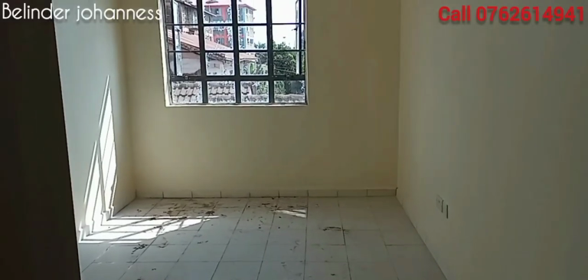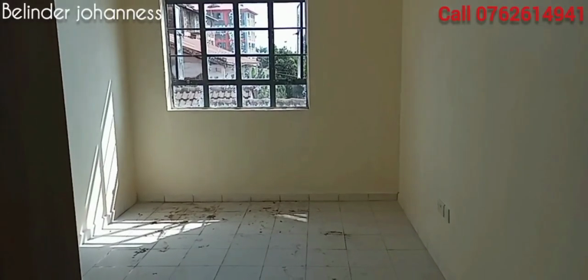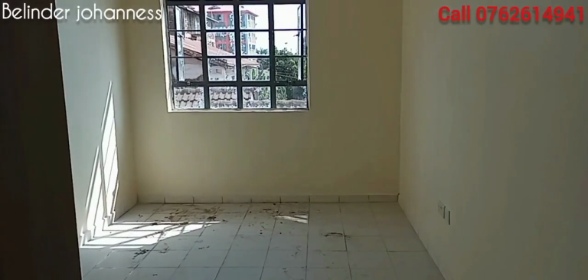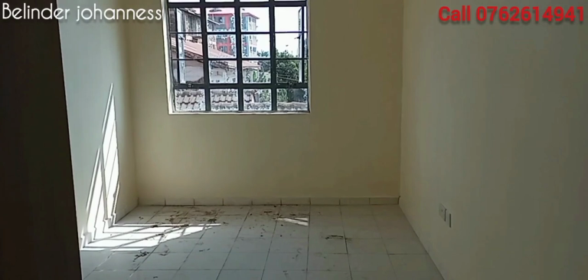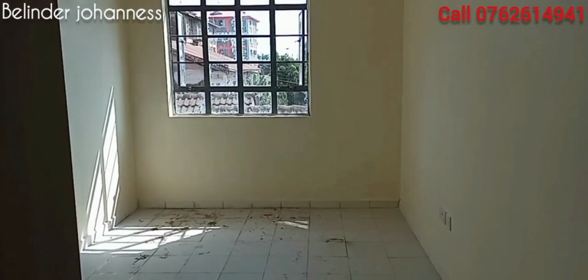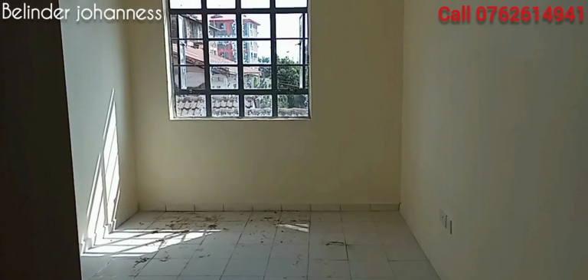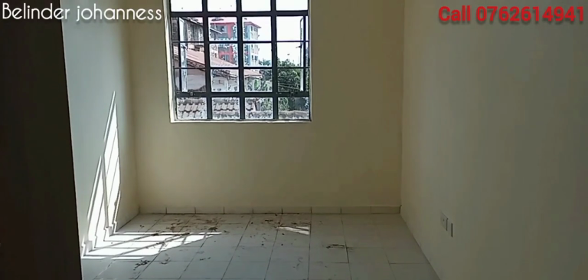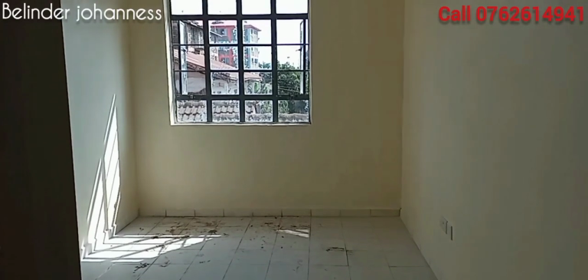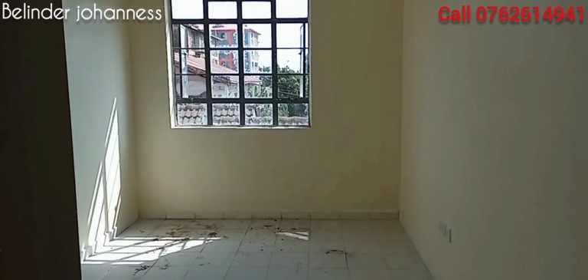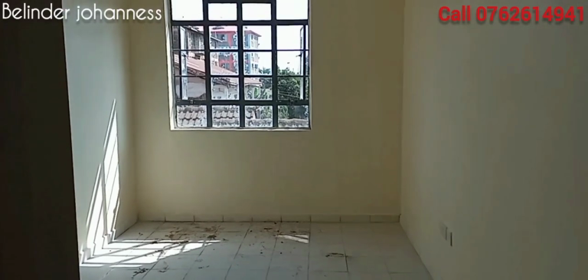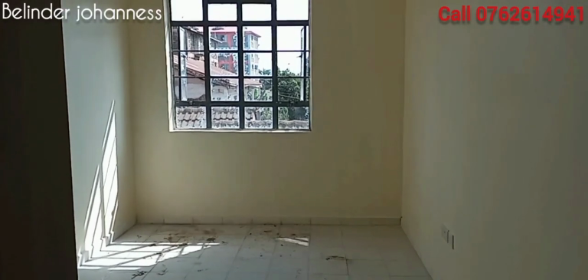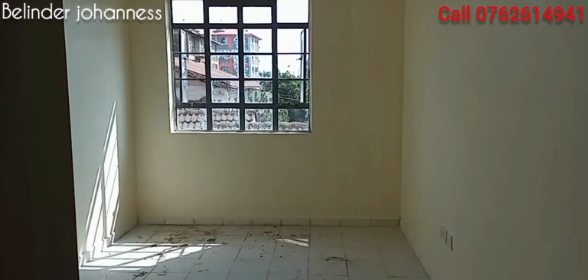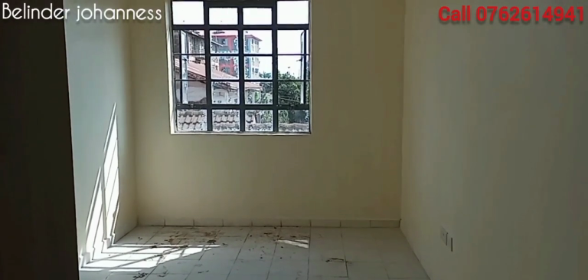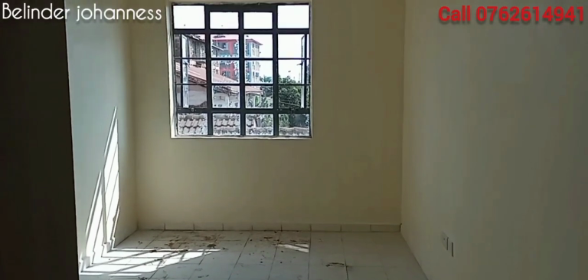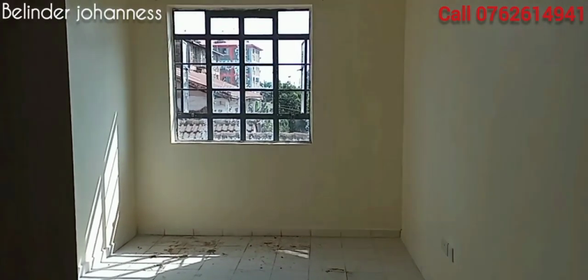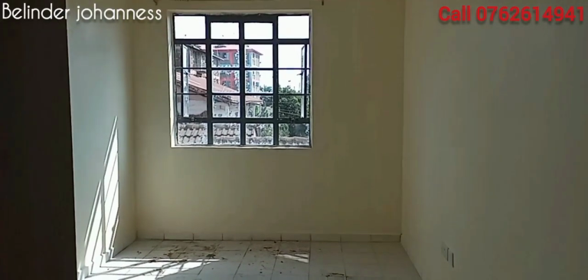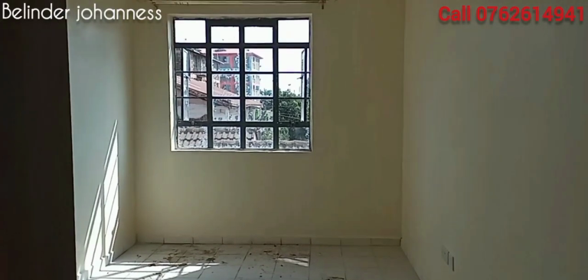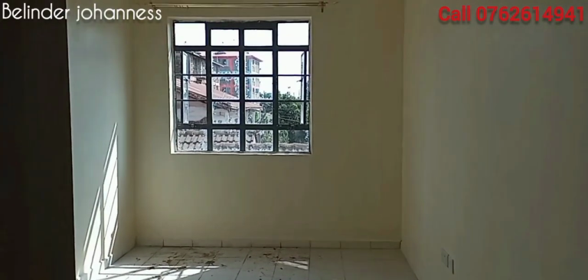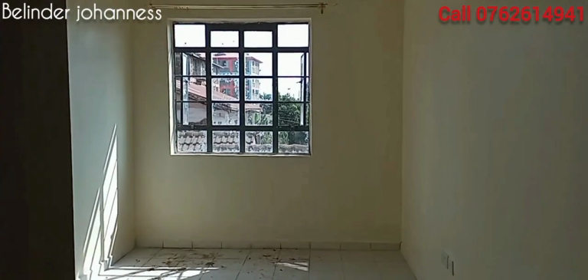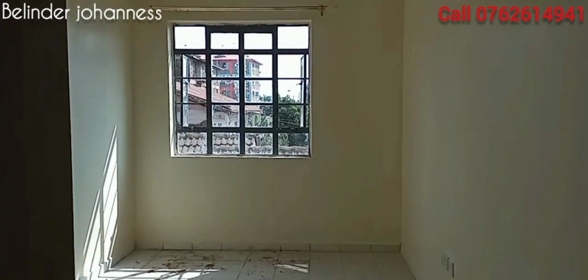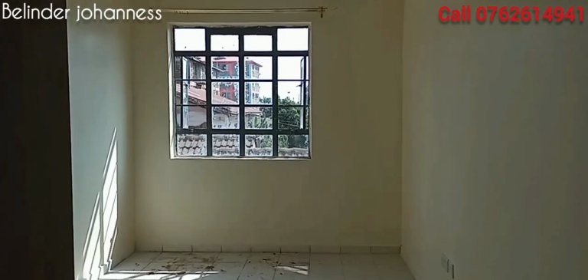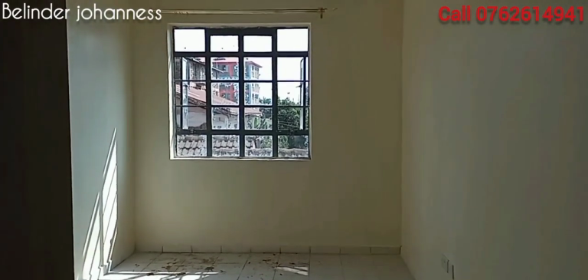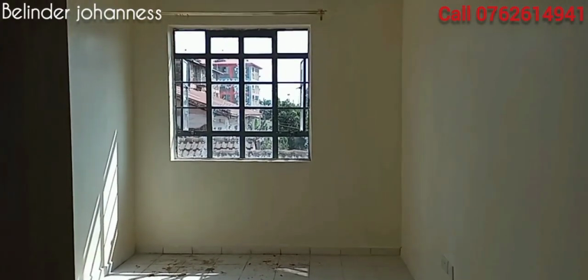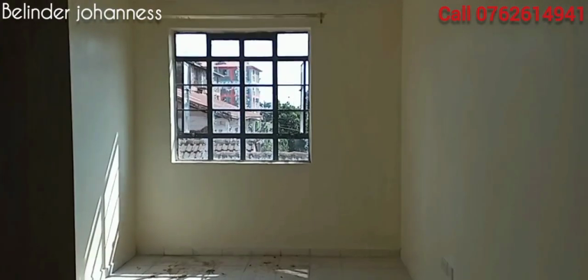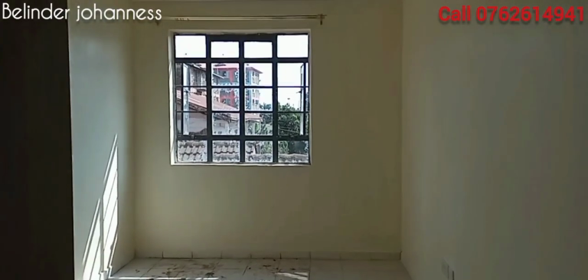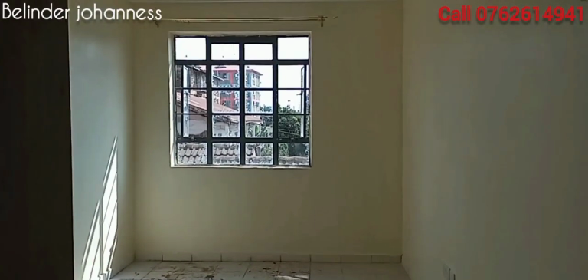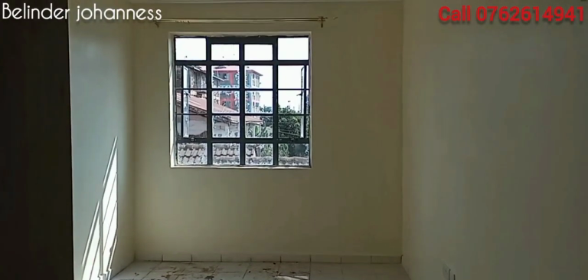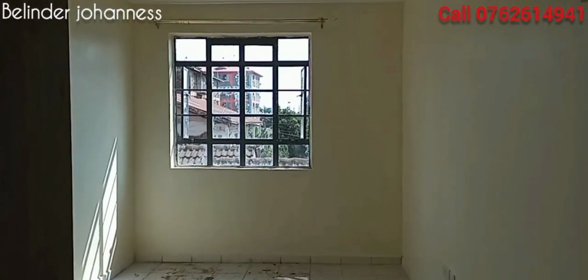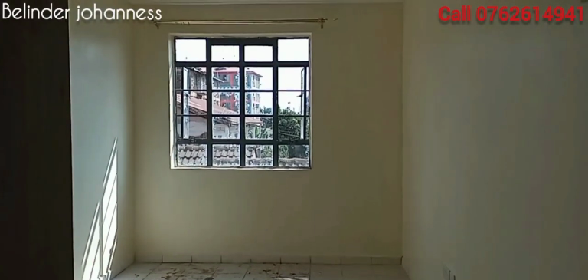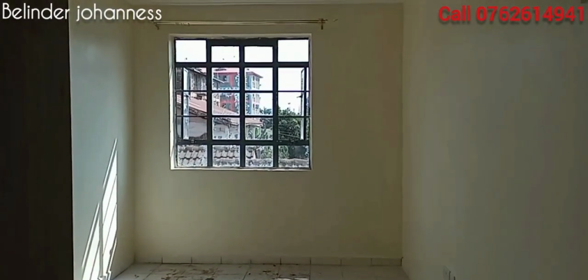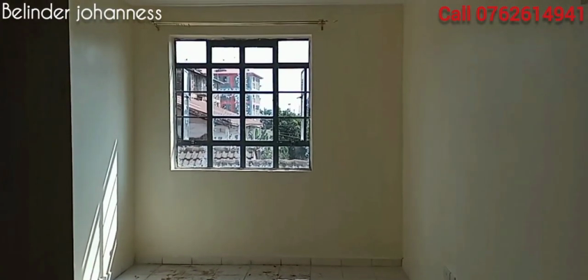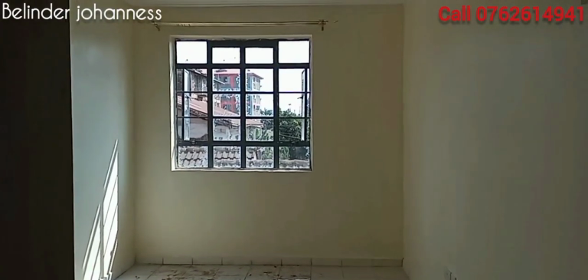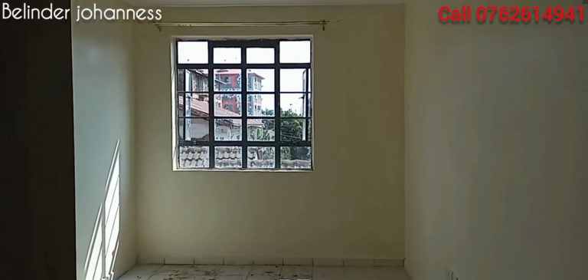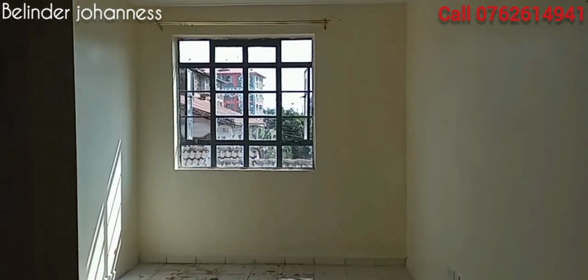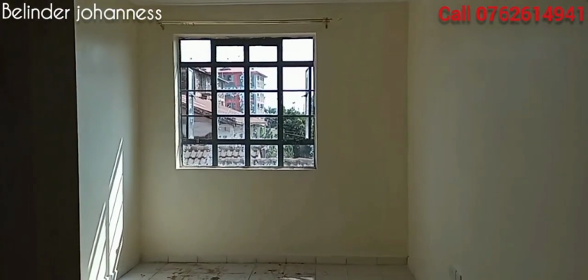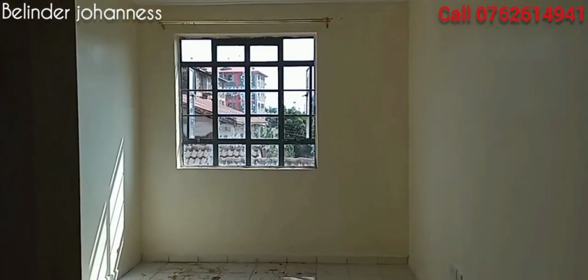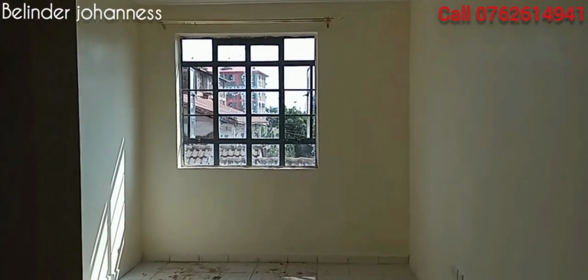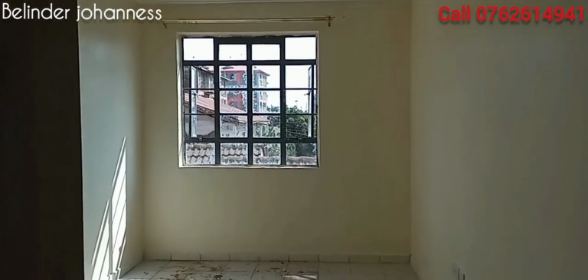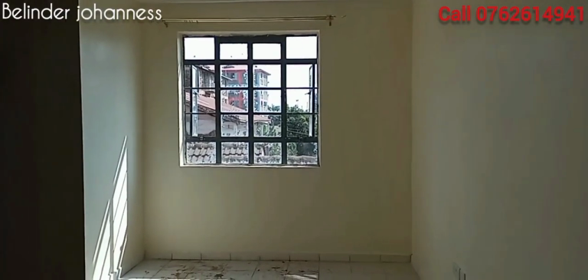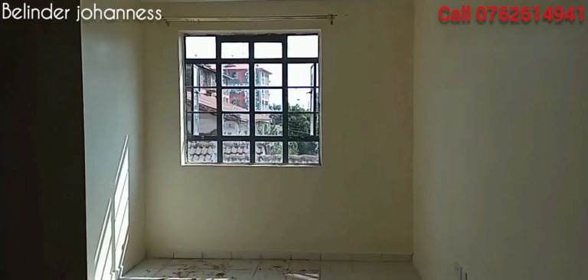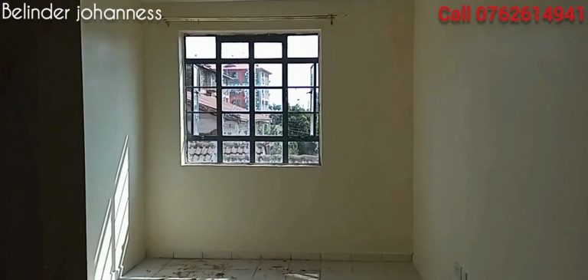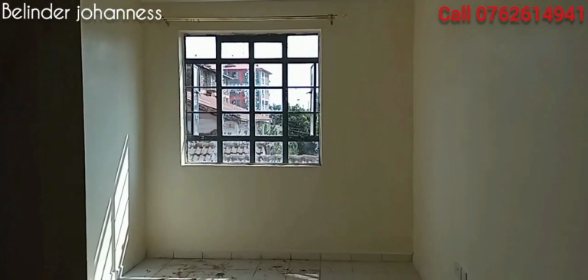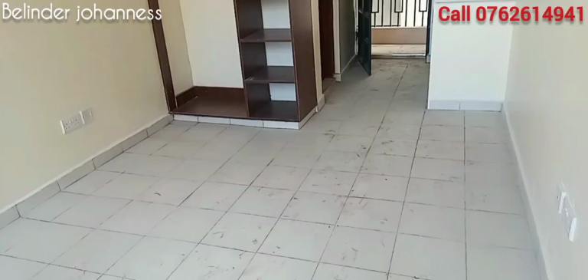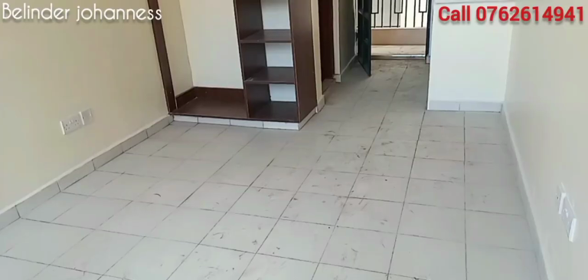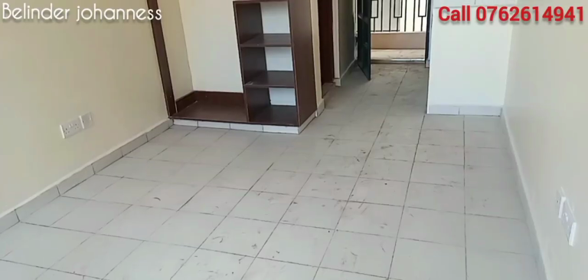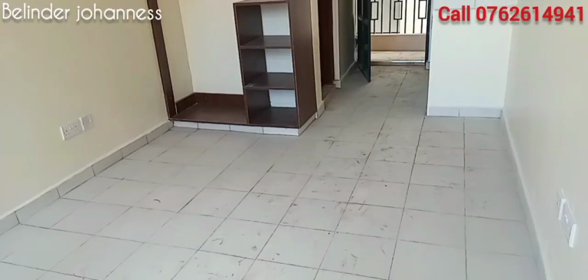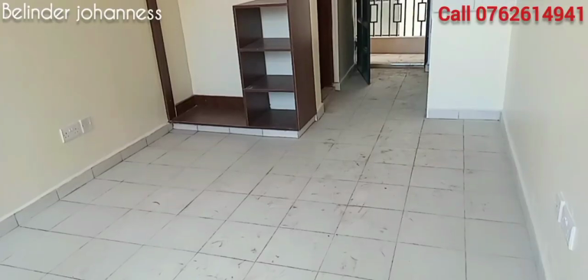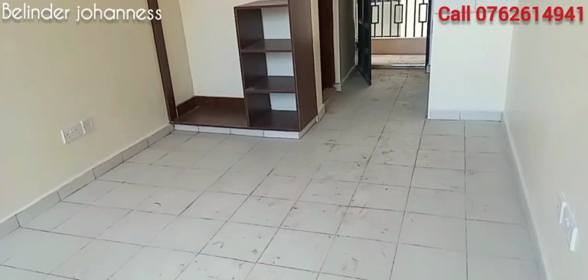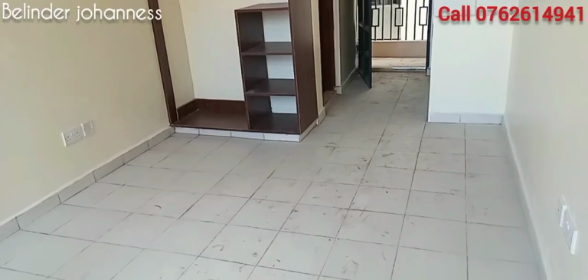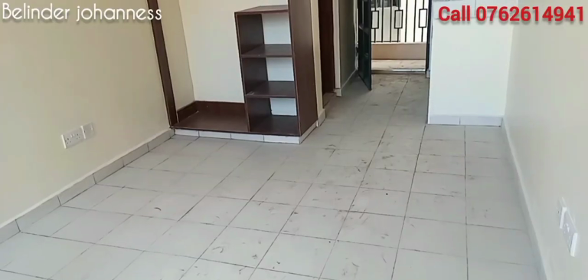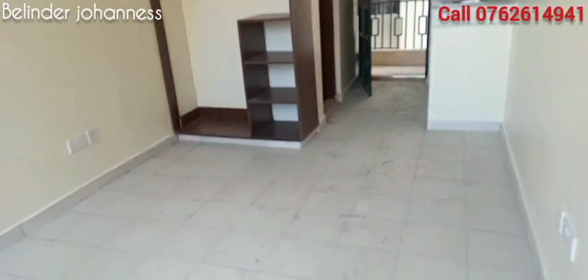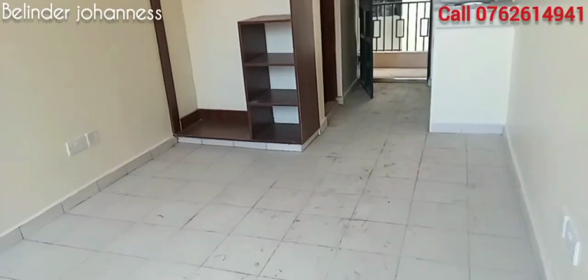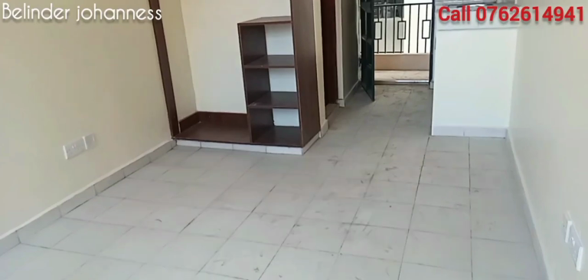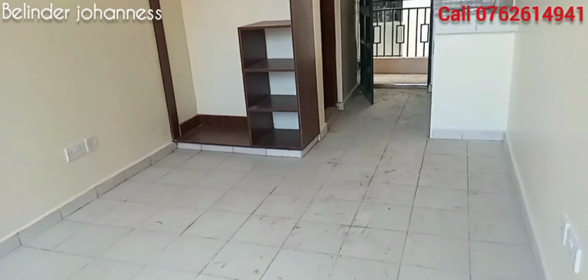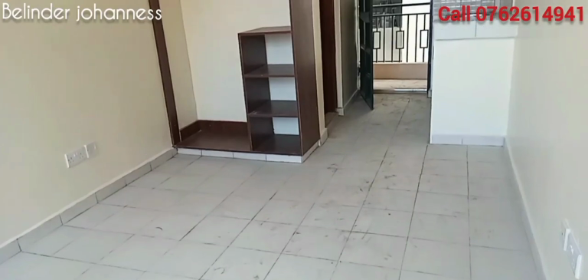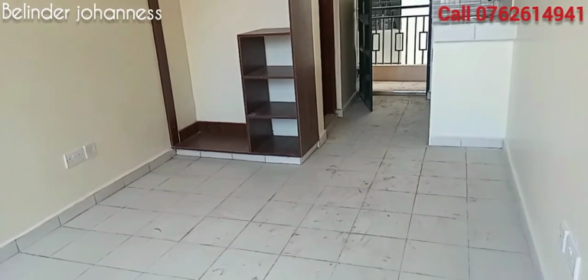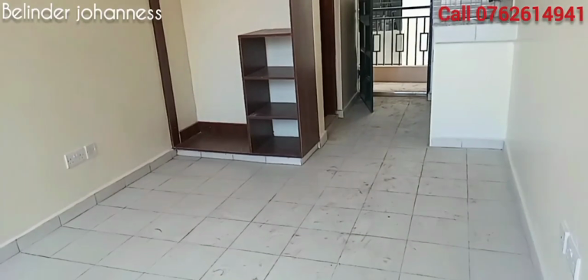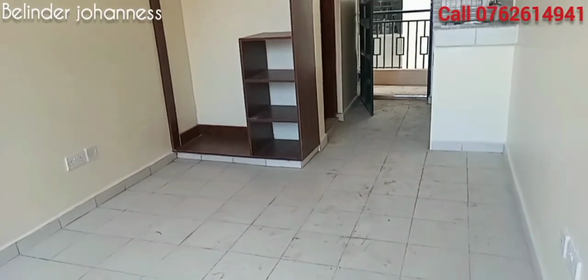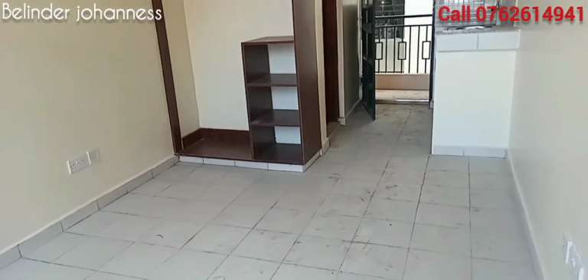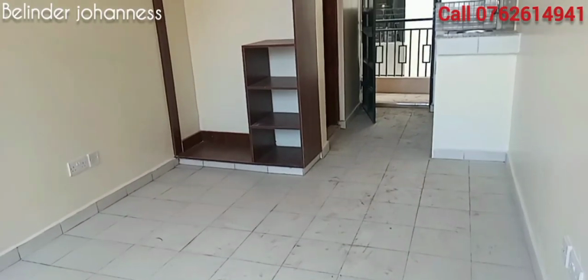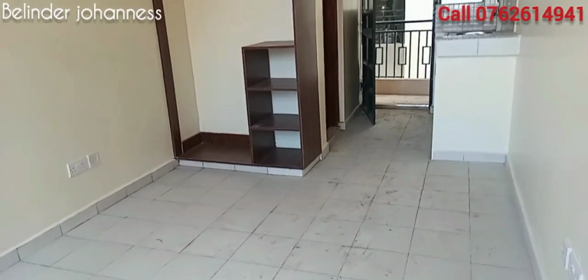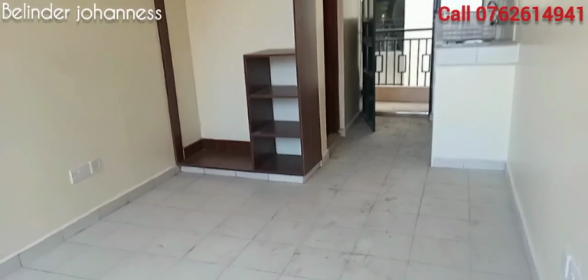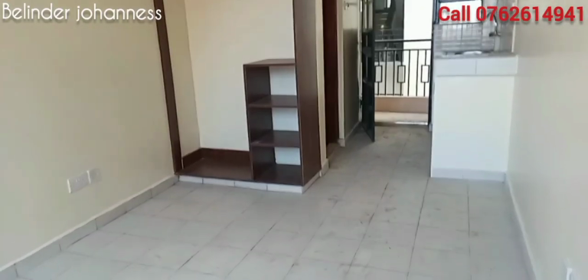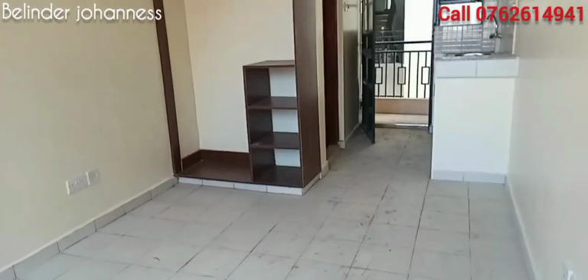For this first bedsitter, the space wasn't quite big, as you can see, but the arrangement of the furniture I think is just perfect.